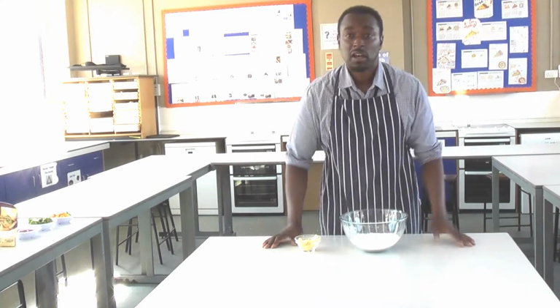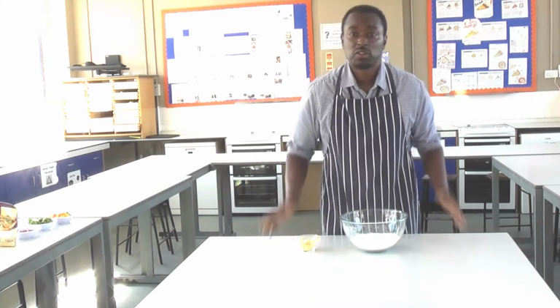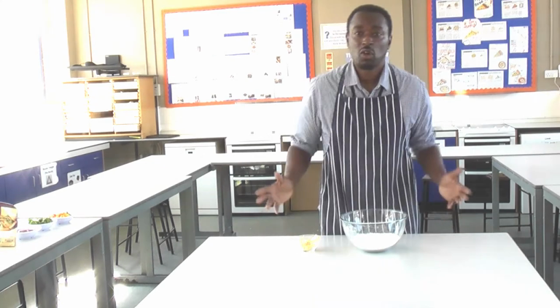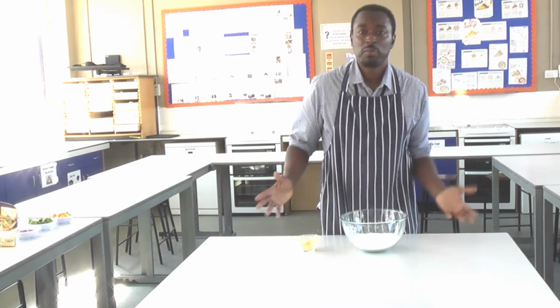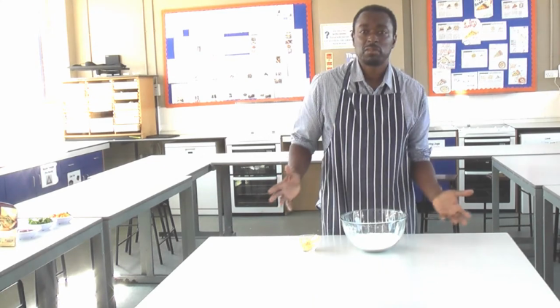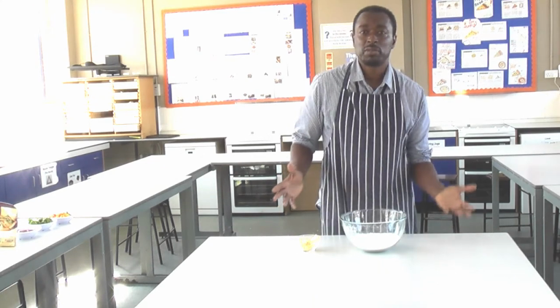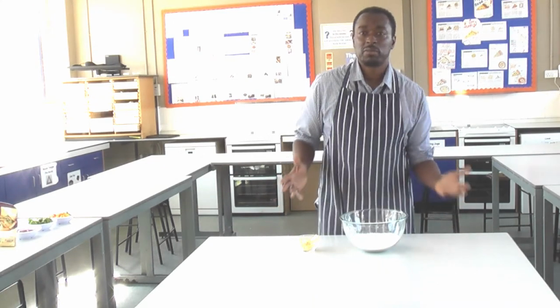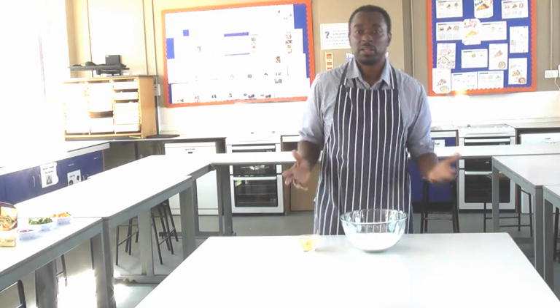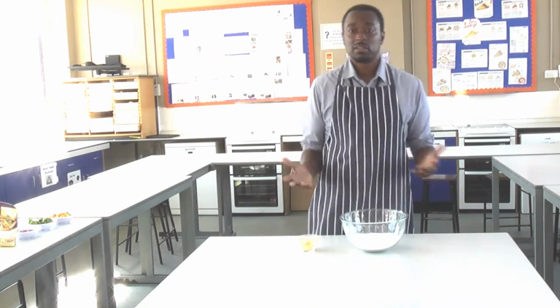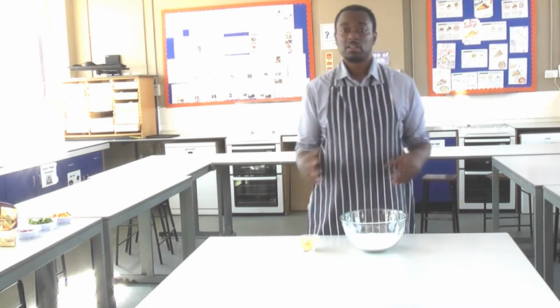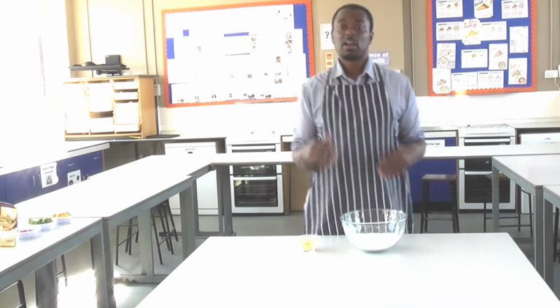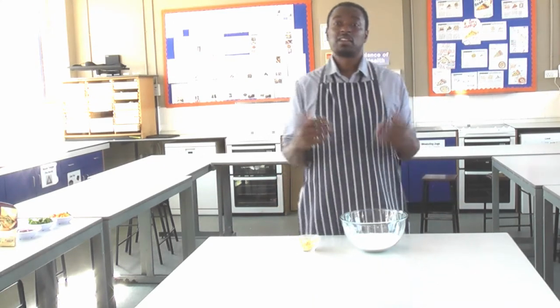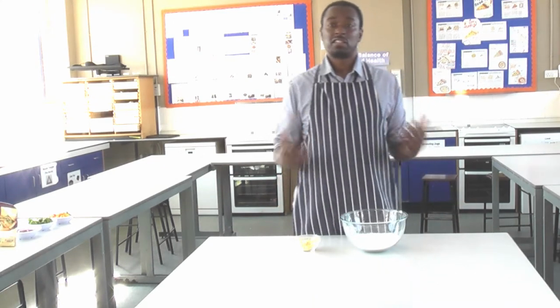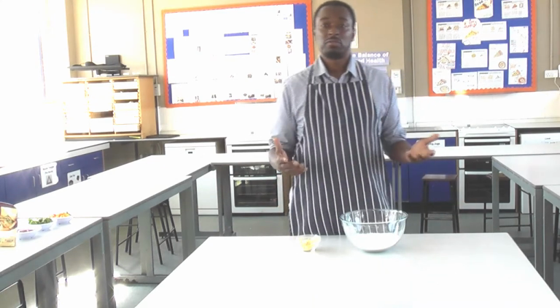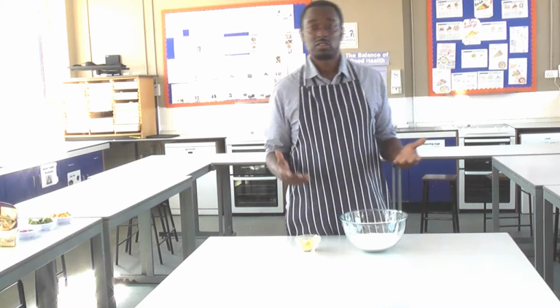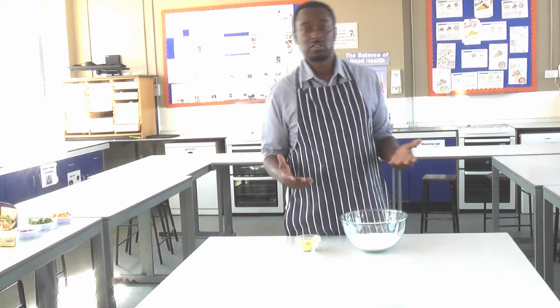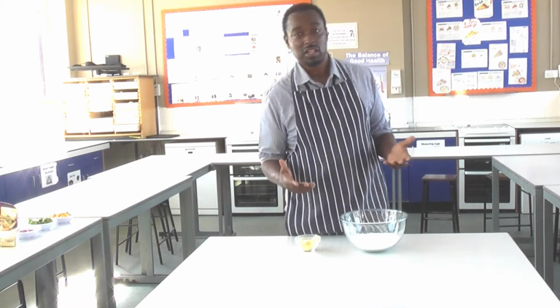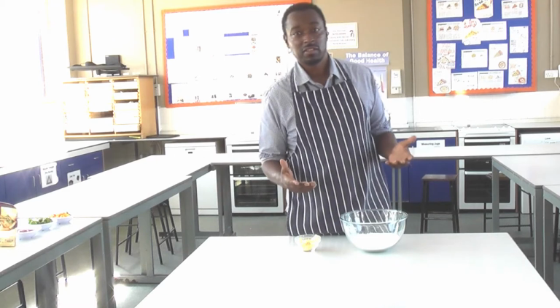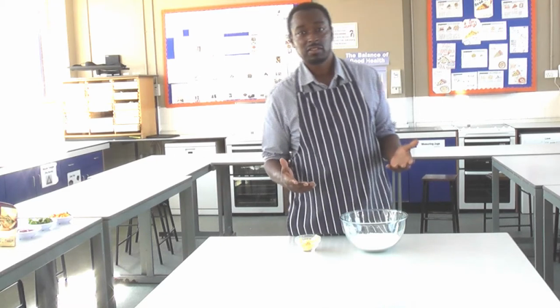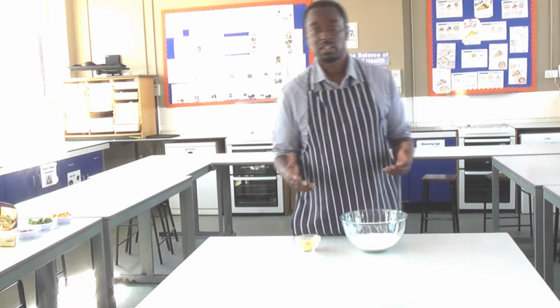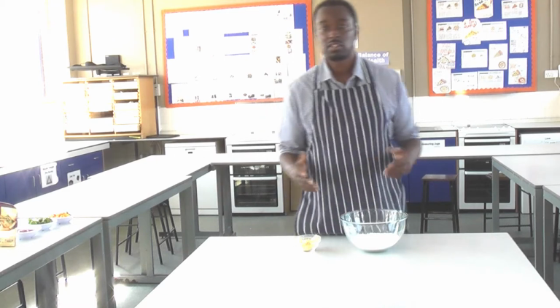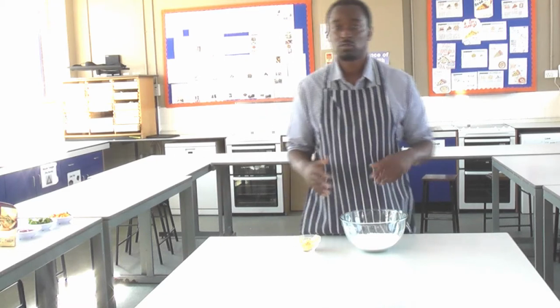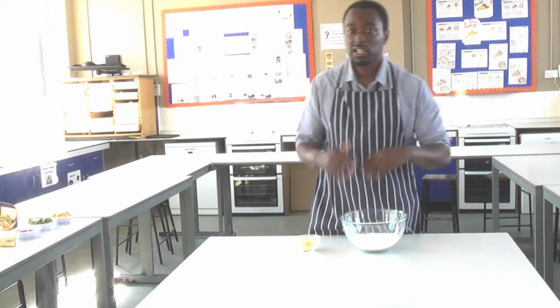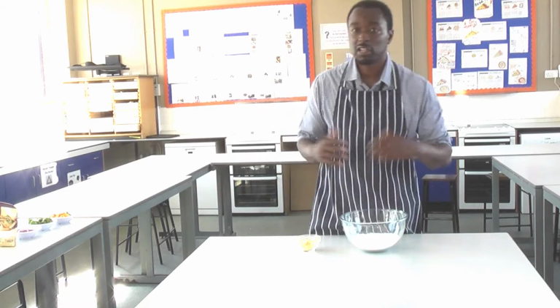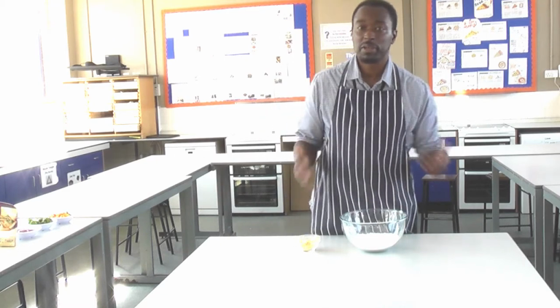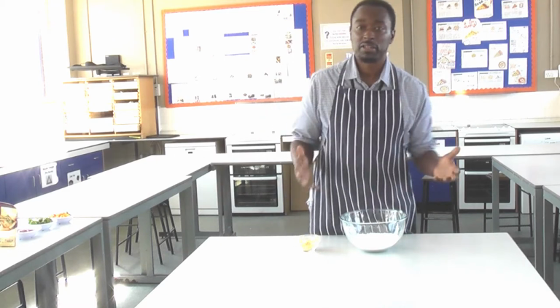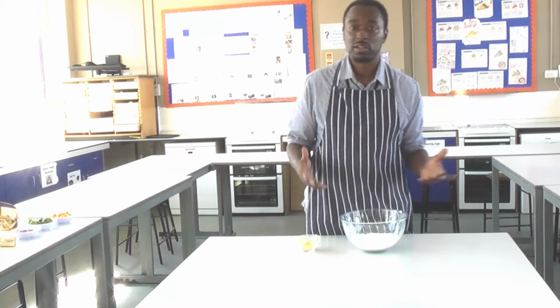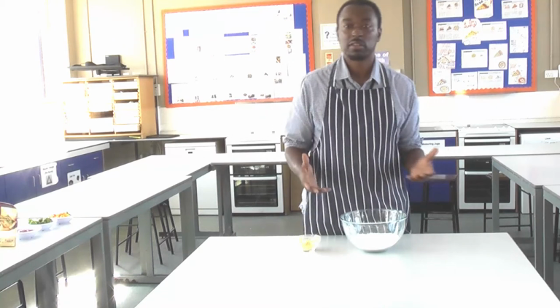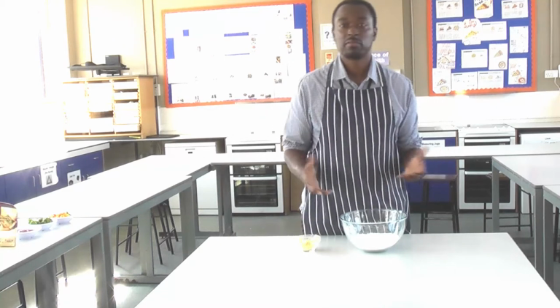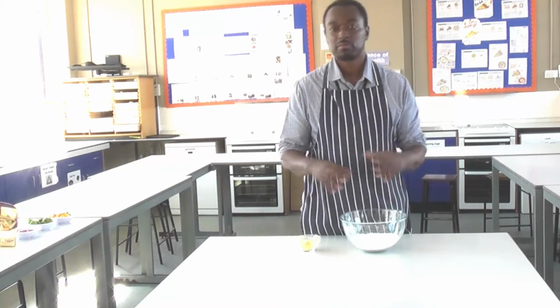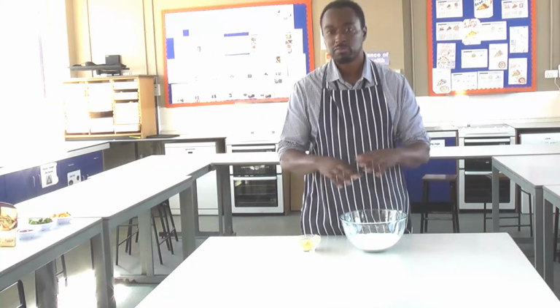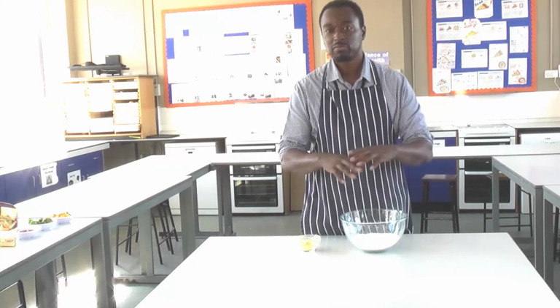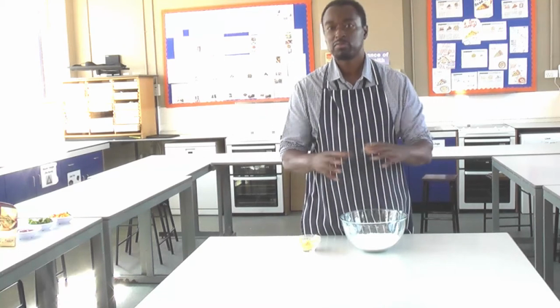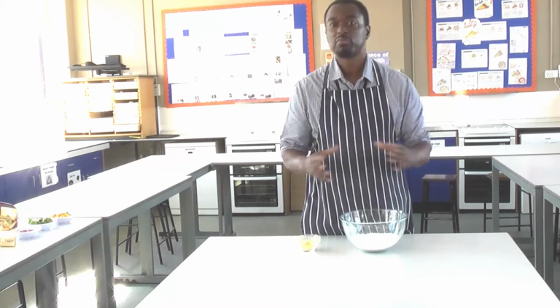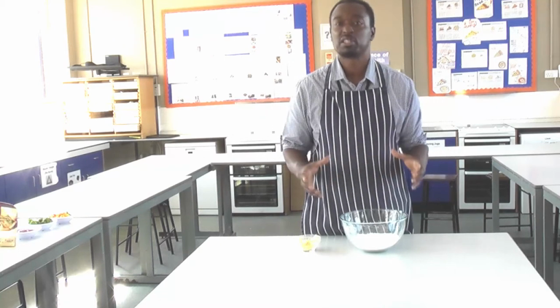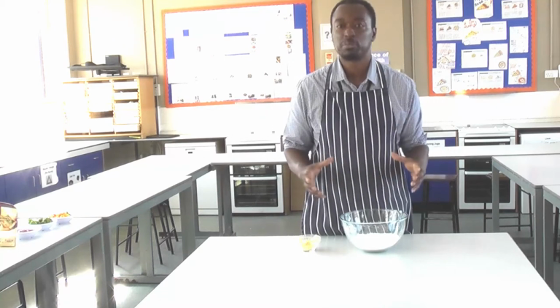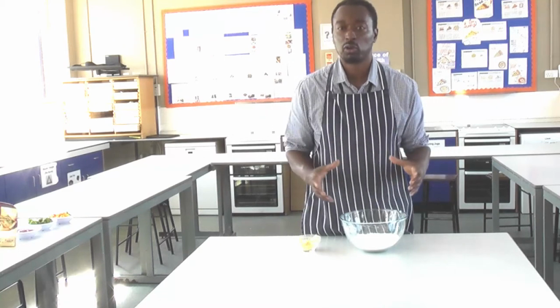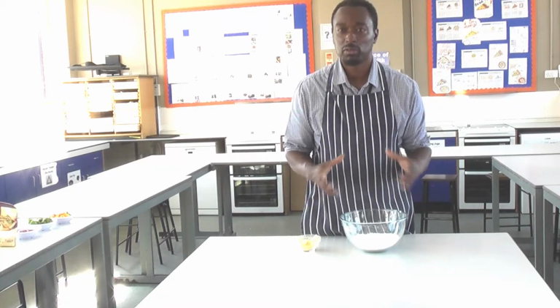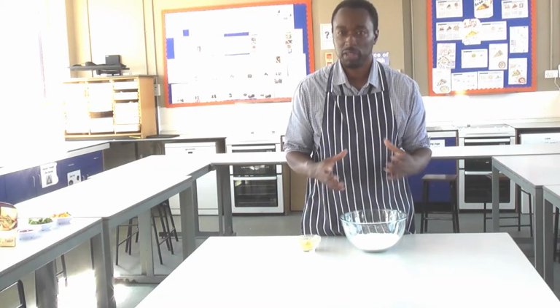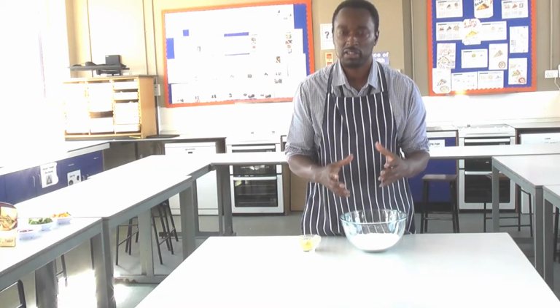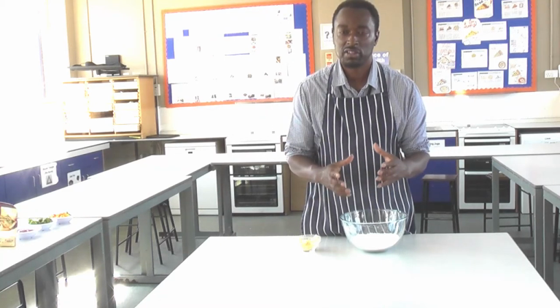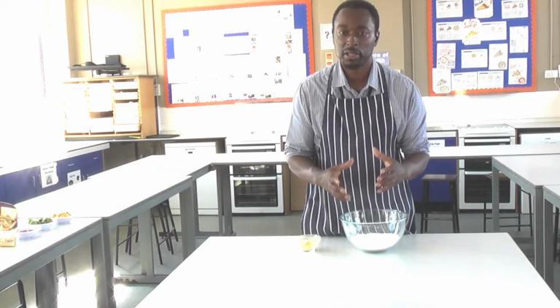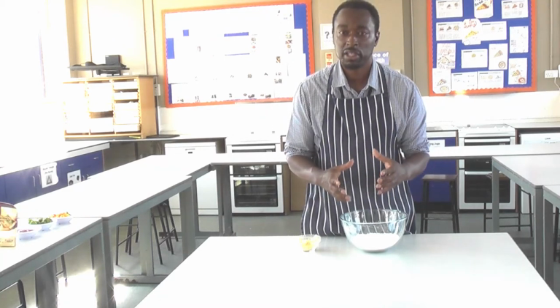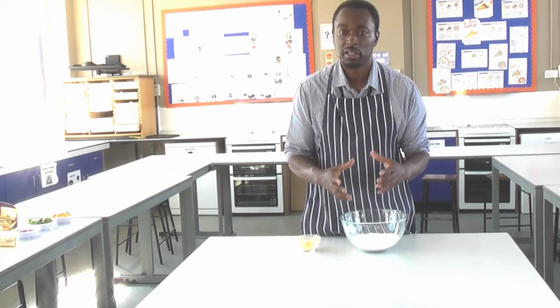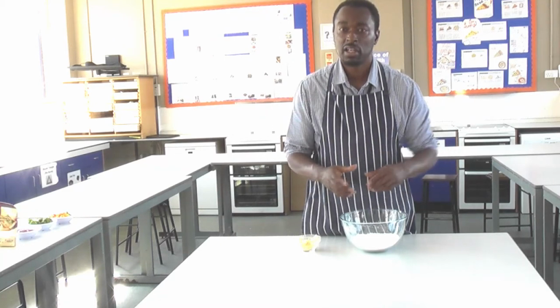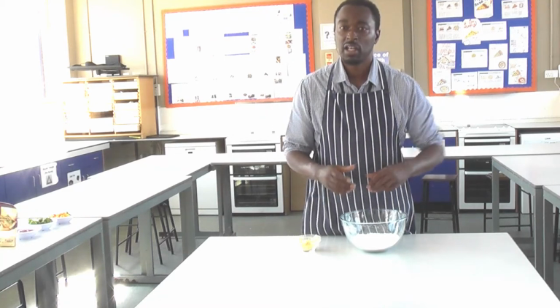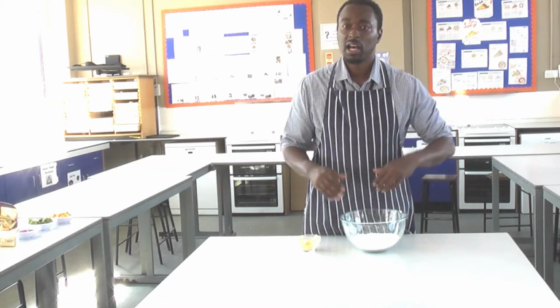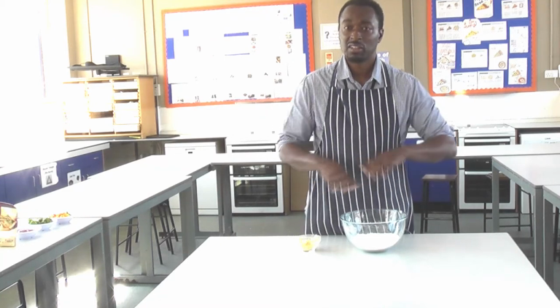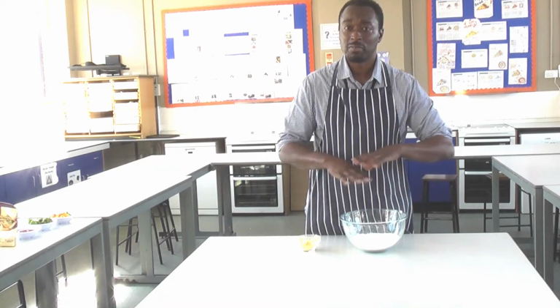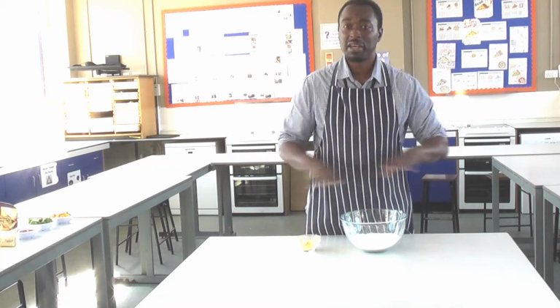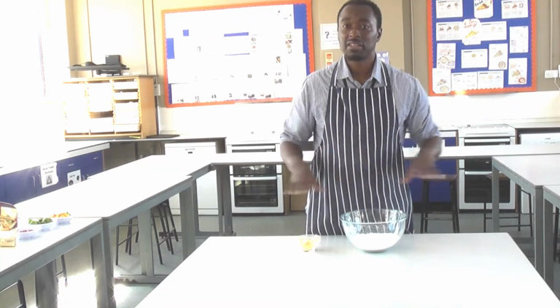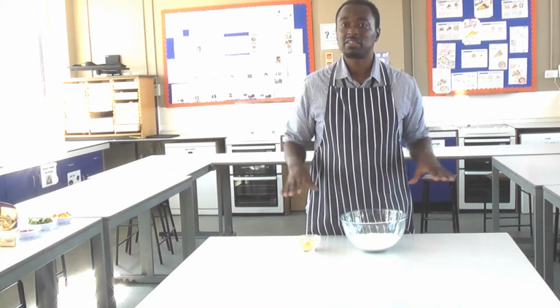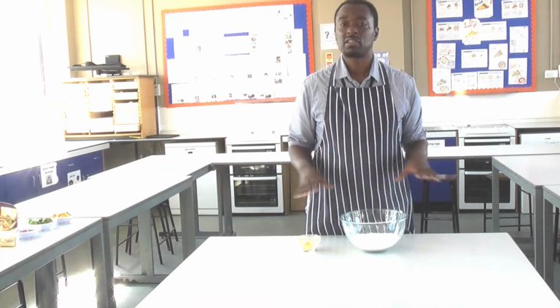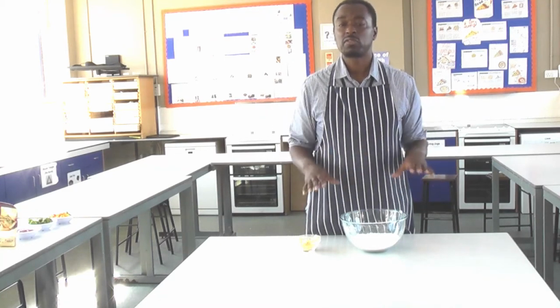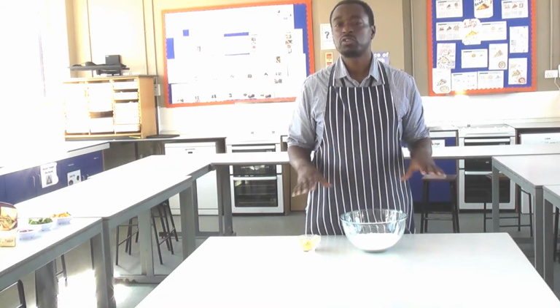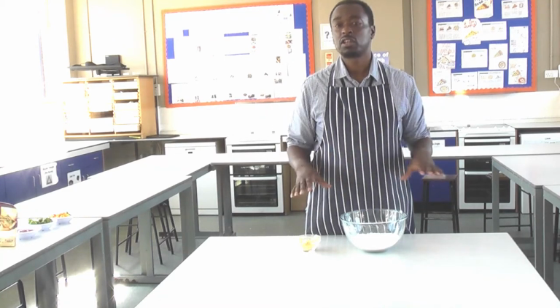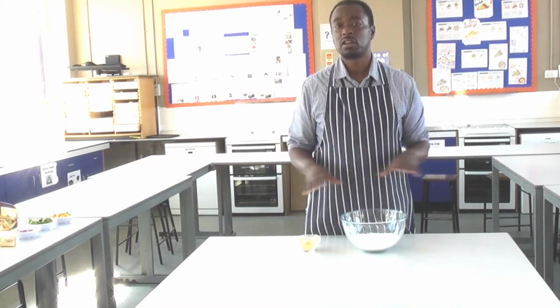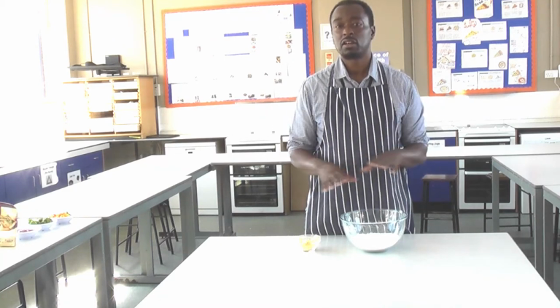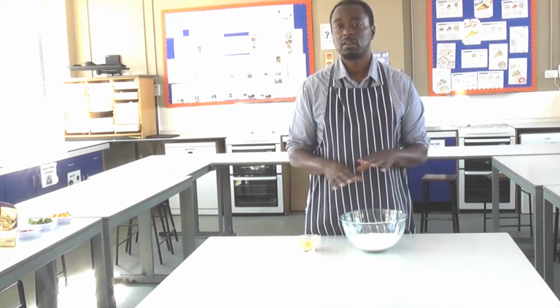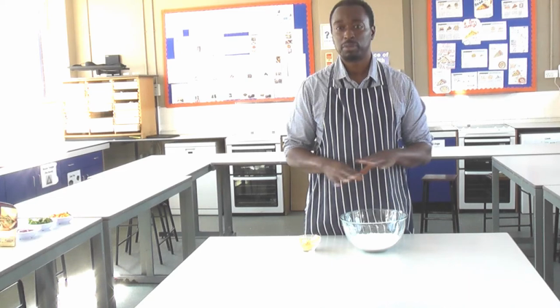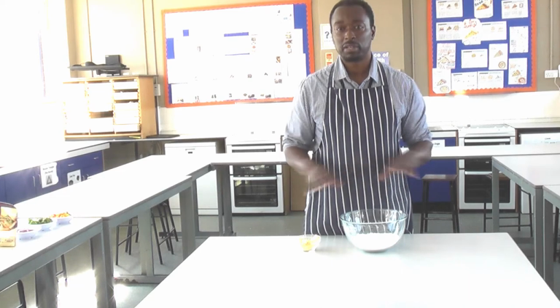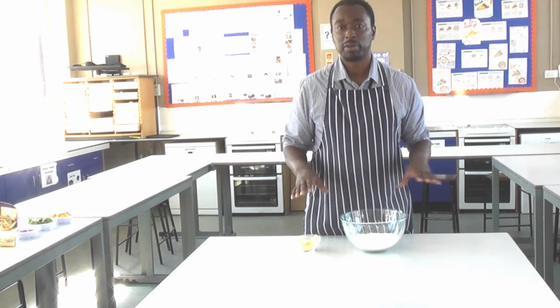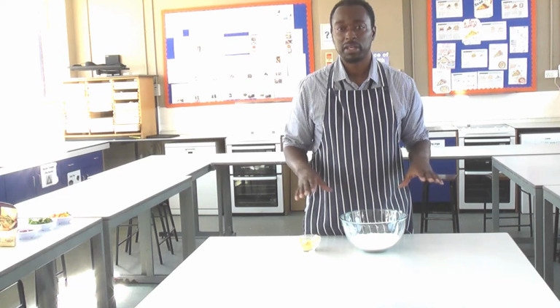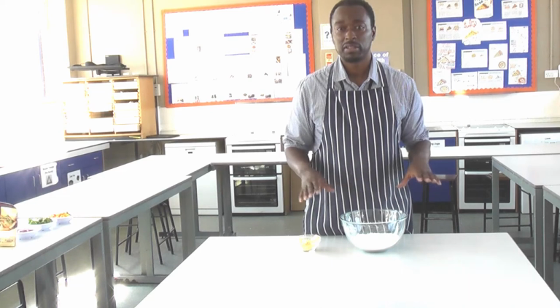Now, scone-based mini pizza, as the name suggests, is a regular pizza, a bit small — hence the mini. And the base, instead of using a bread base, we're going to use a scone base.